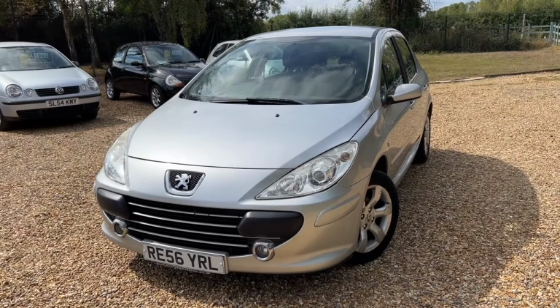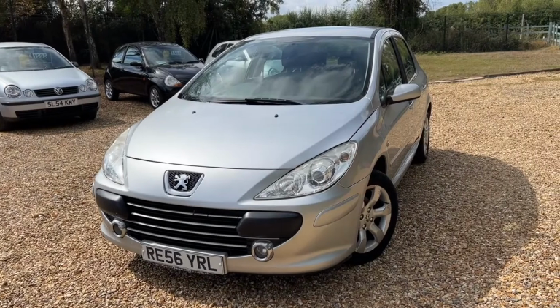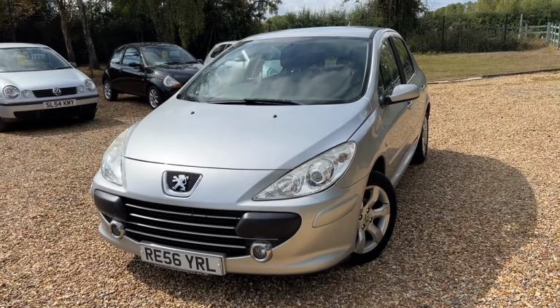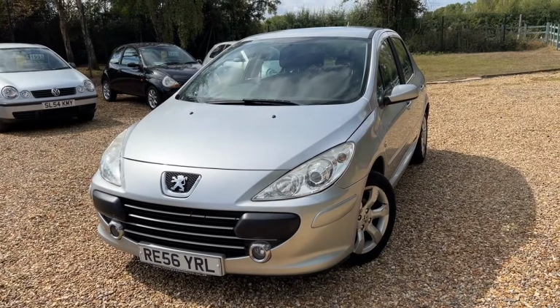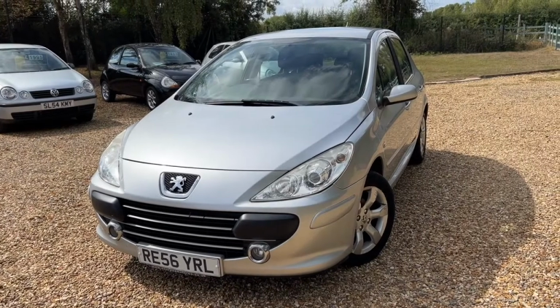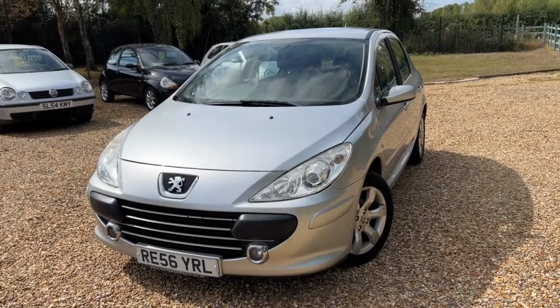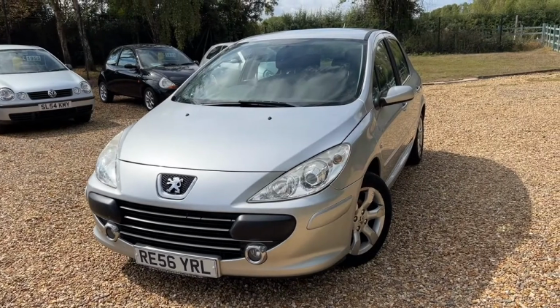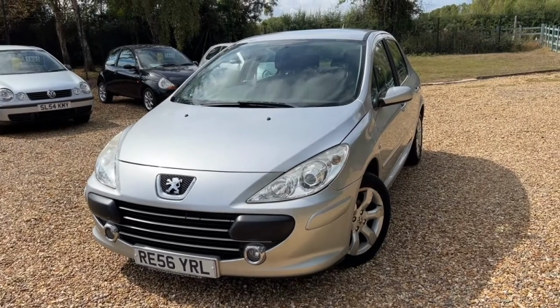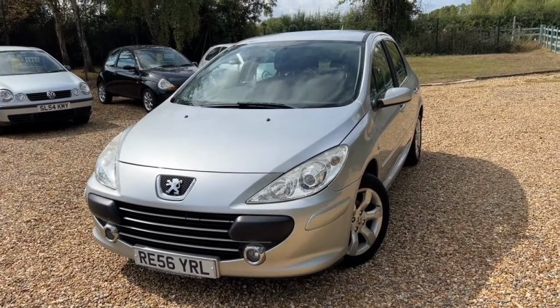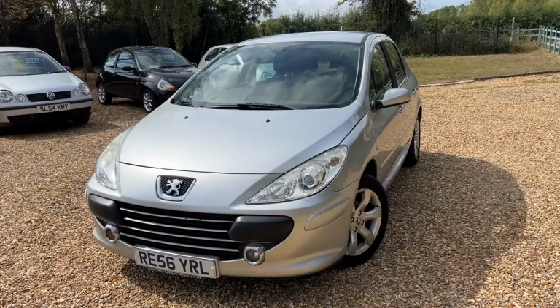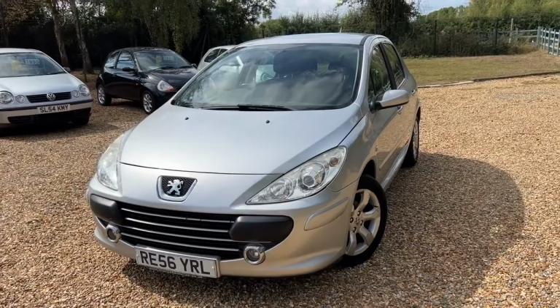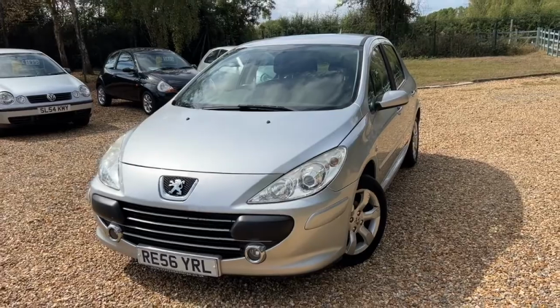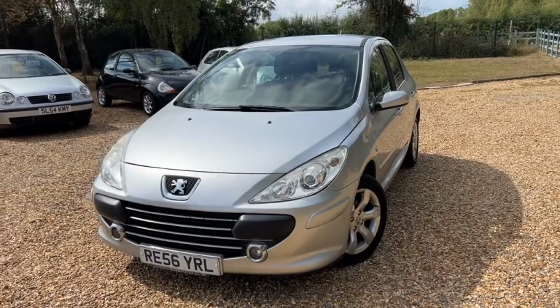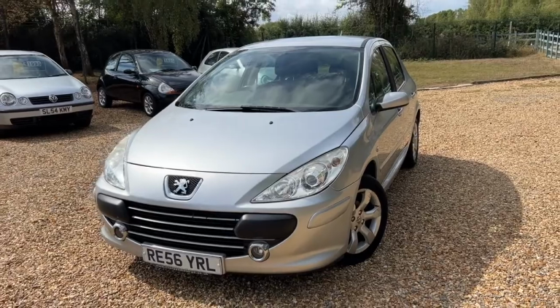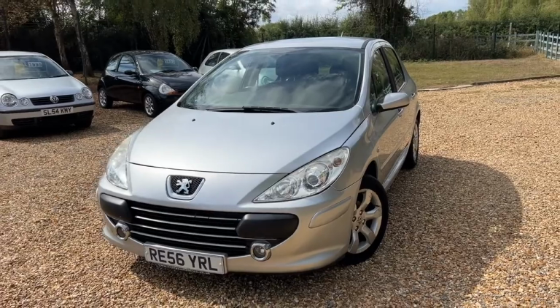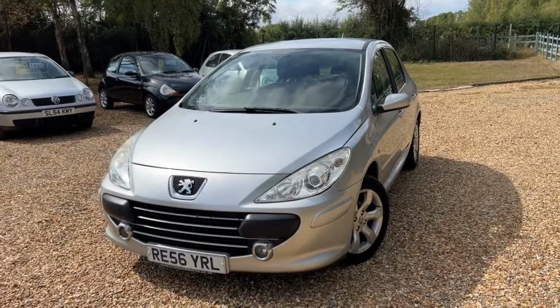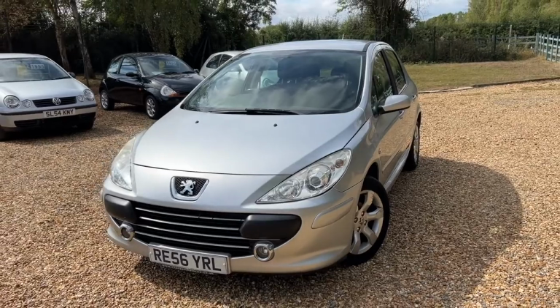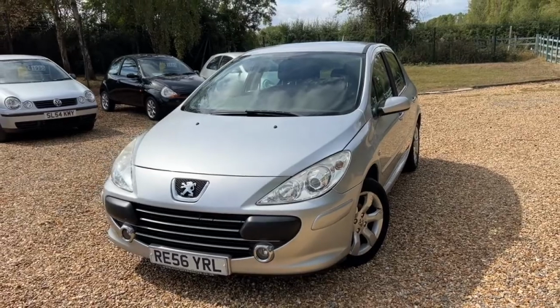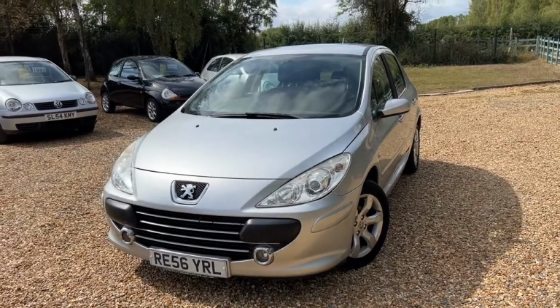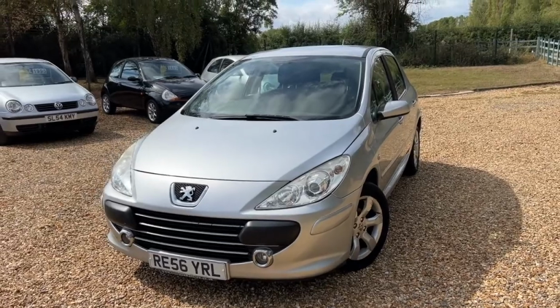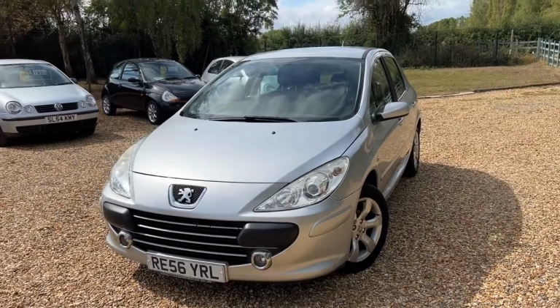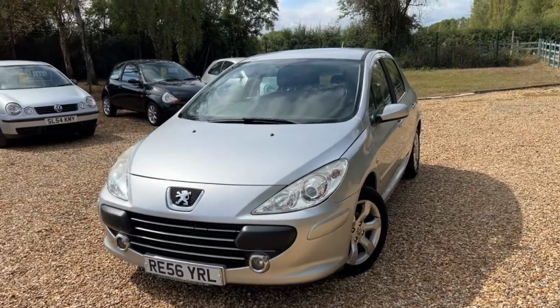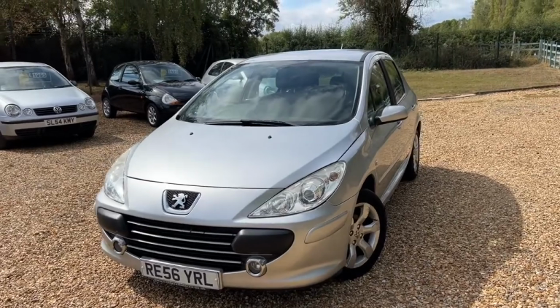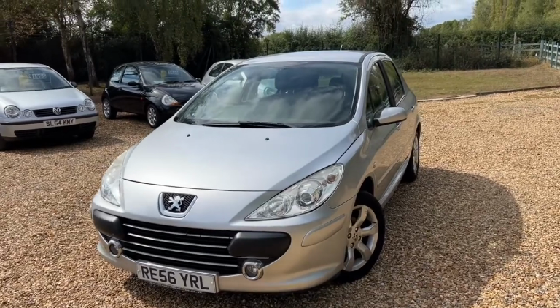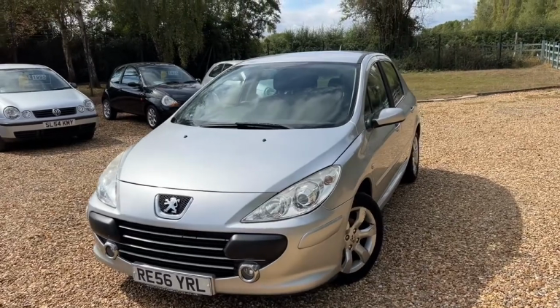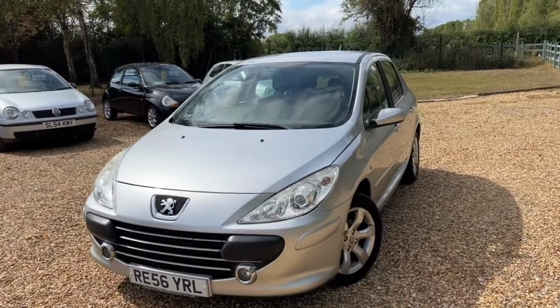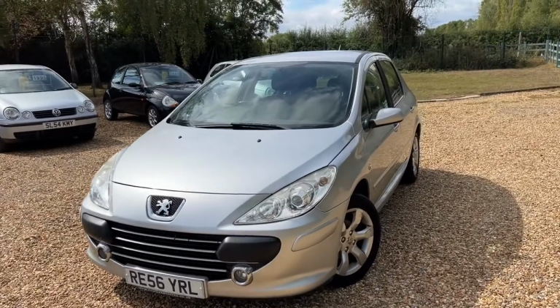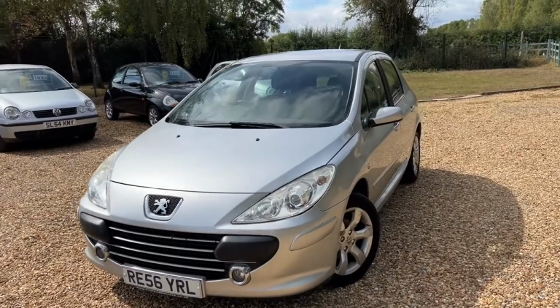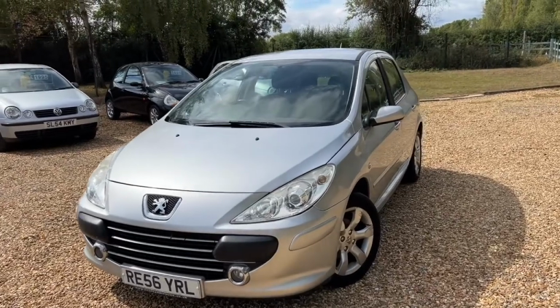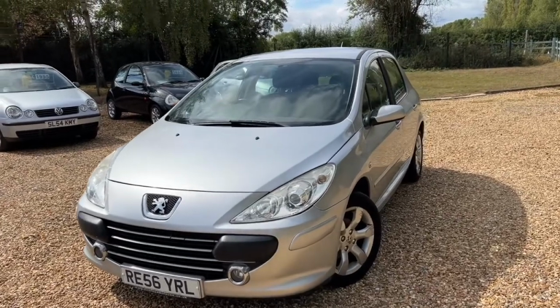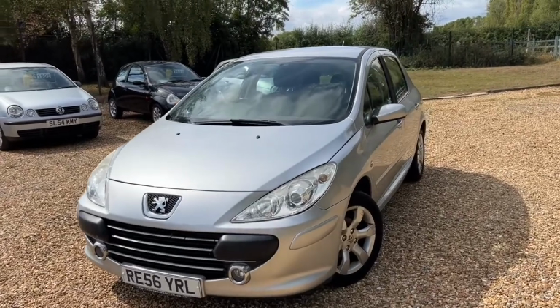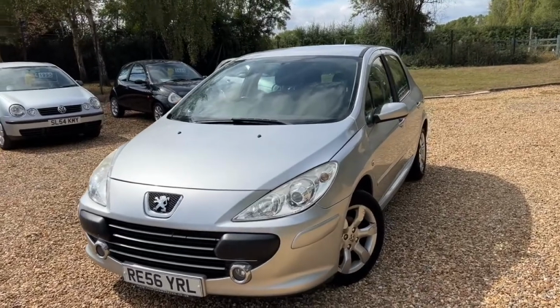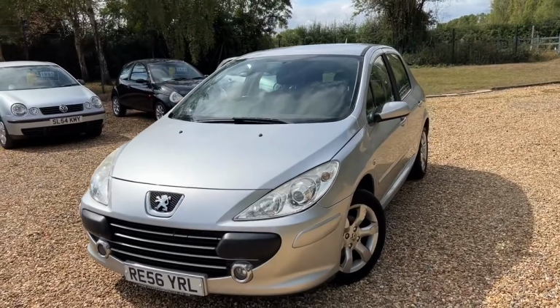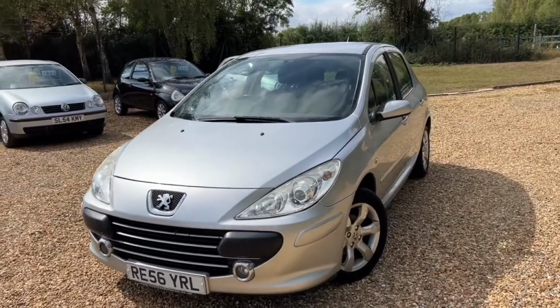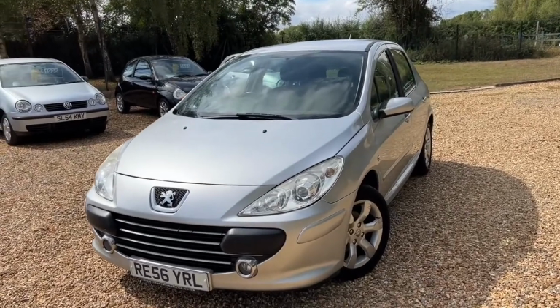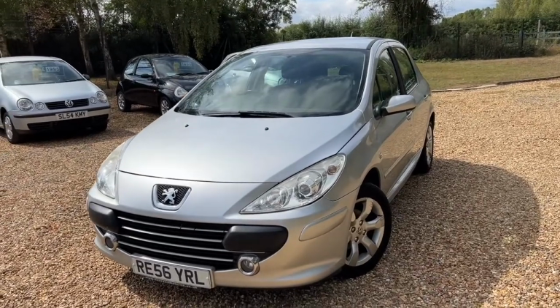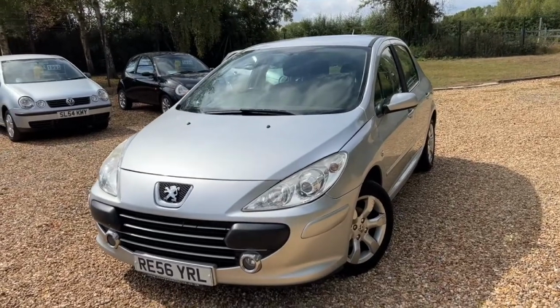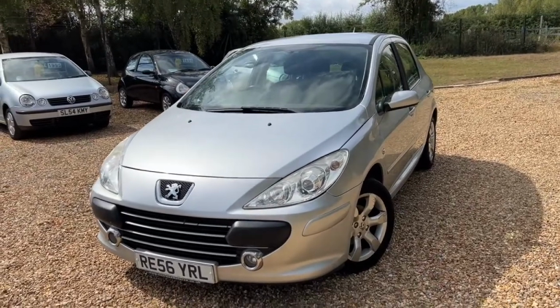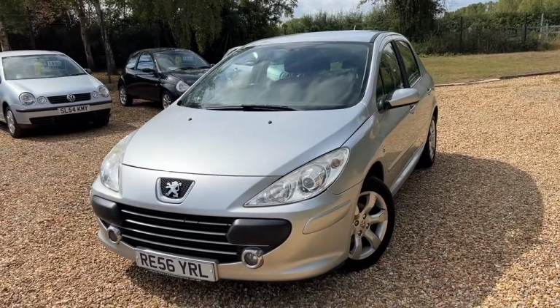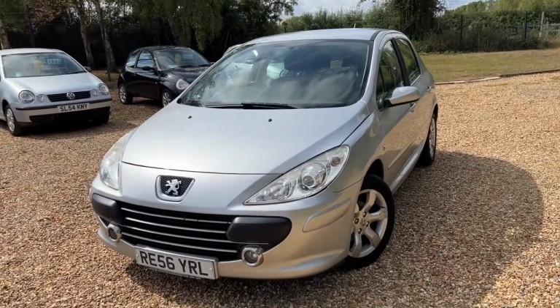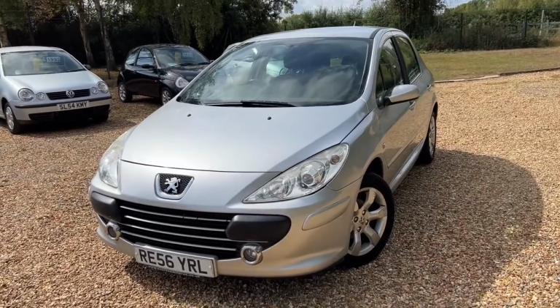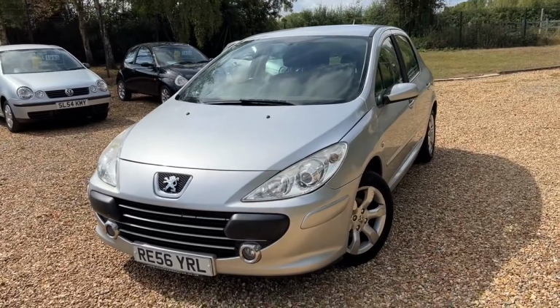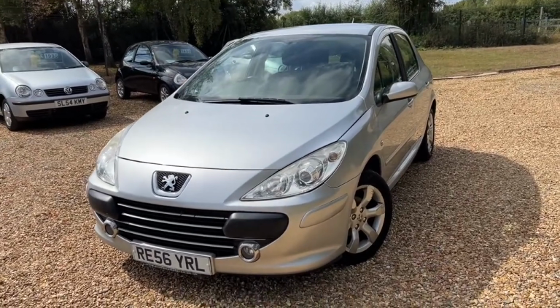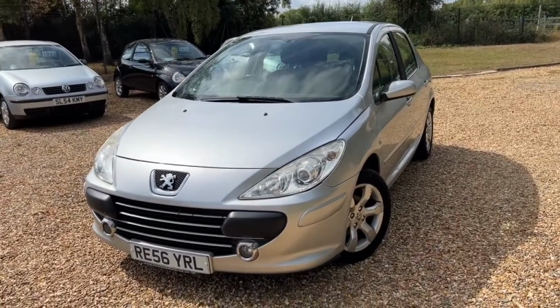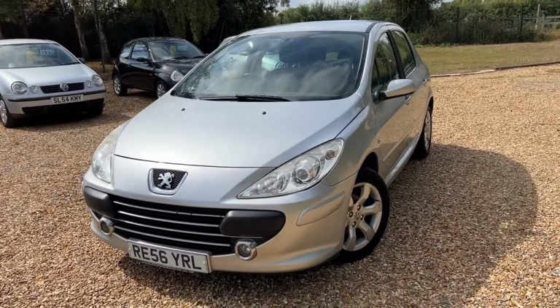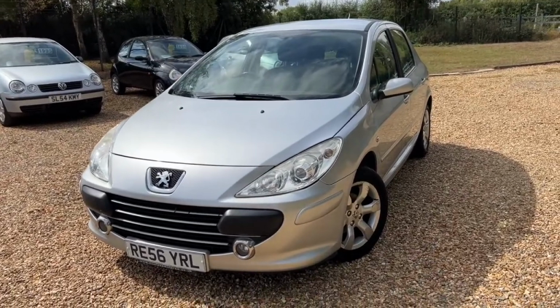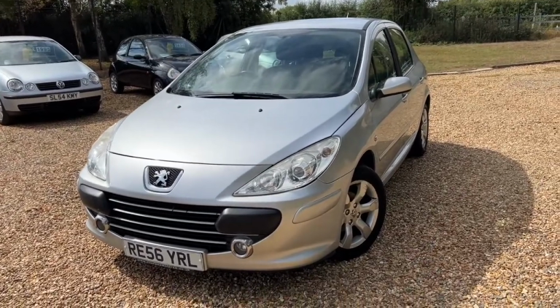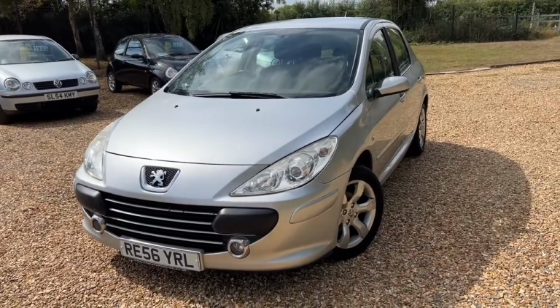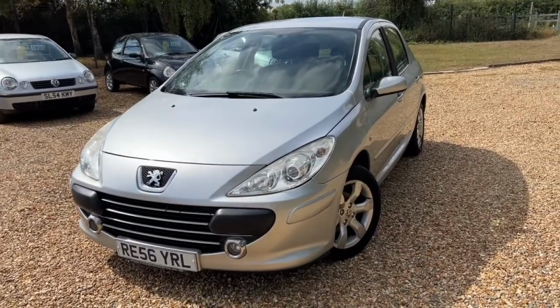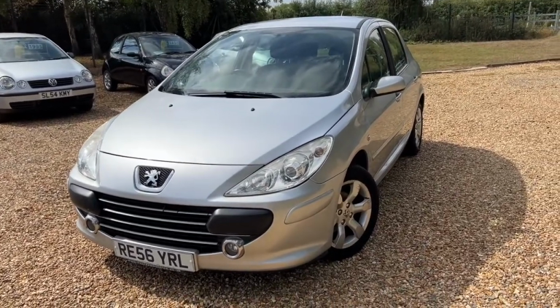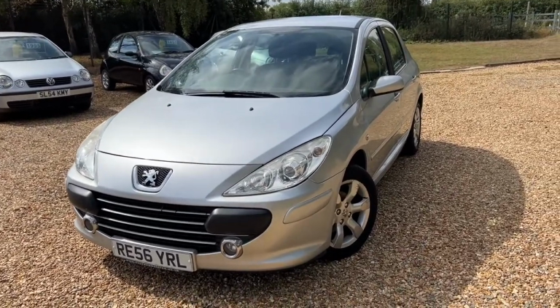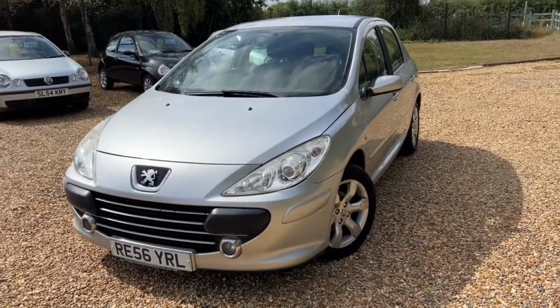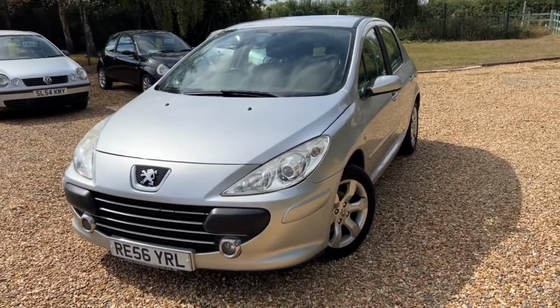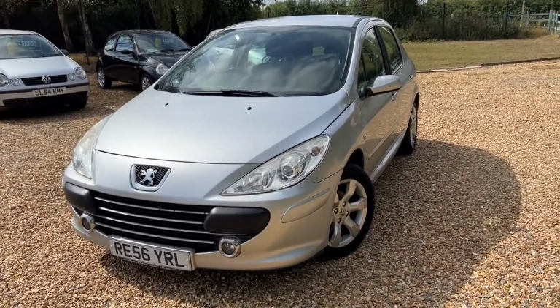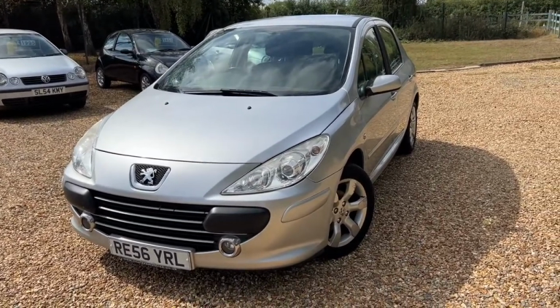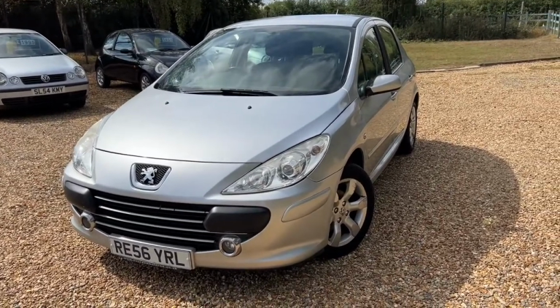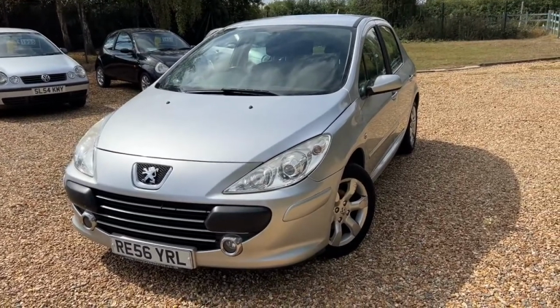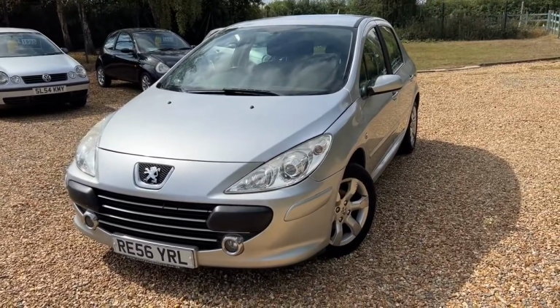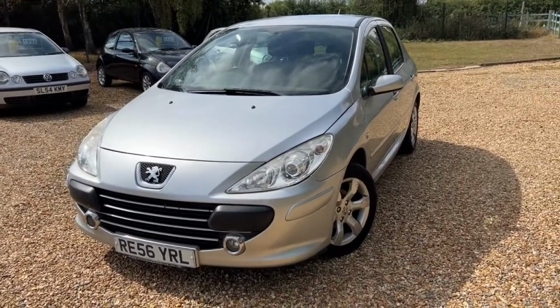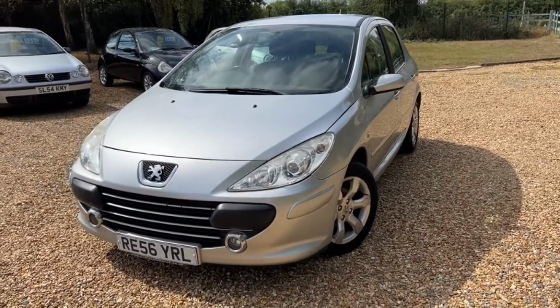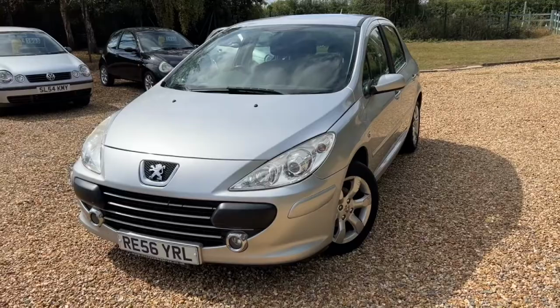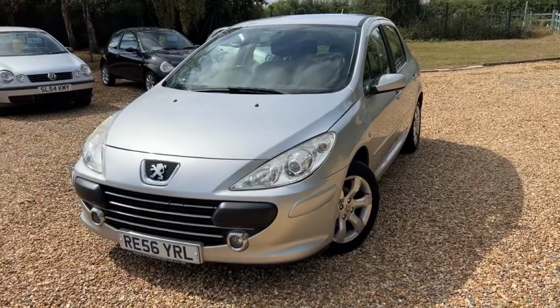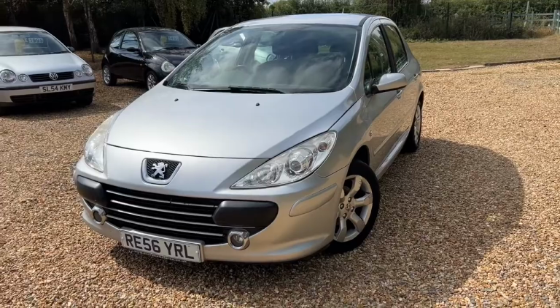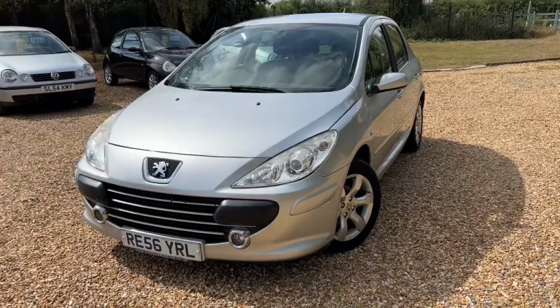Good afternoon, this is Steve over at Things Car Sales and today we had a car delivered. We're waiting for loads to be delivered but this is the first one.